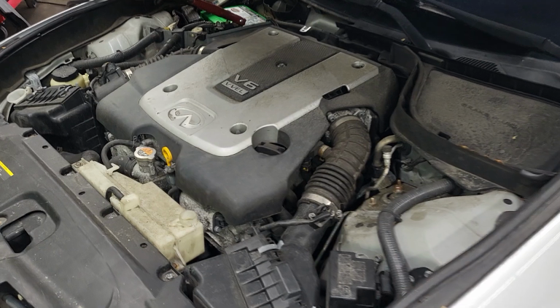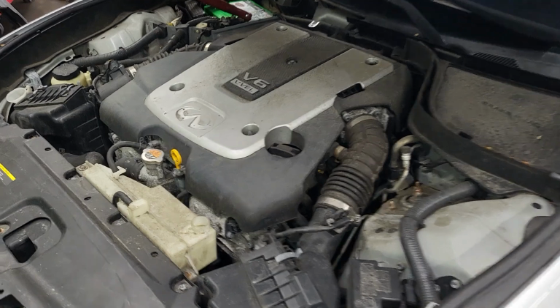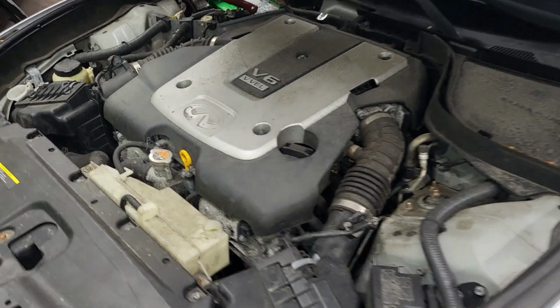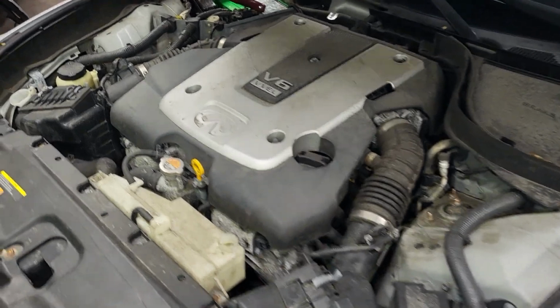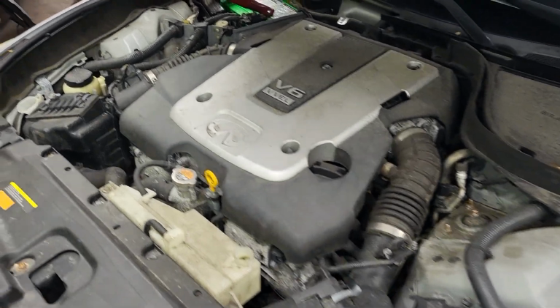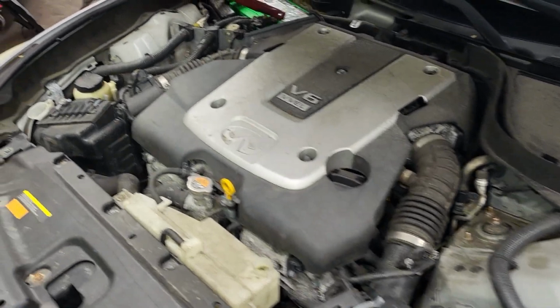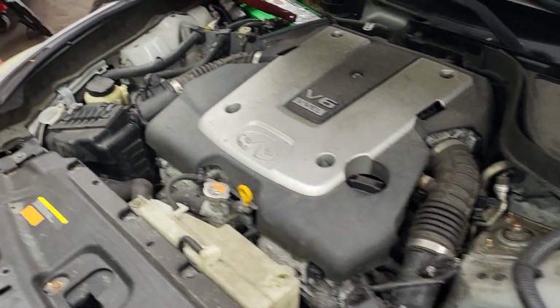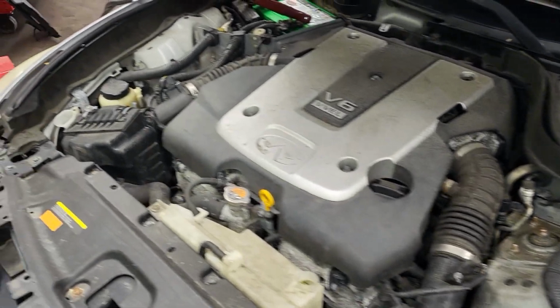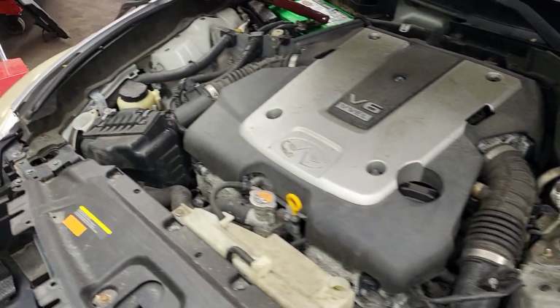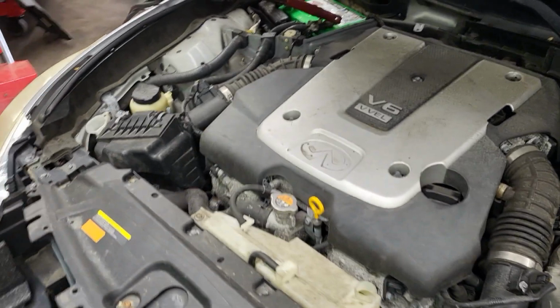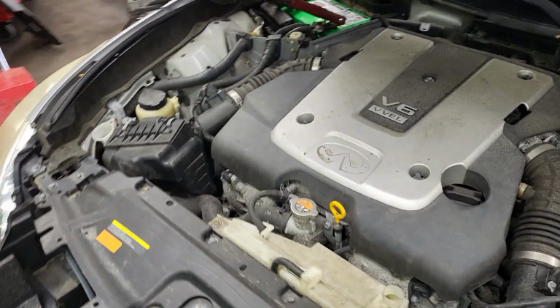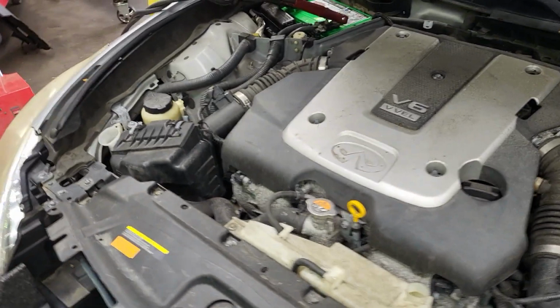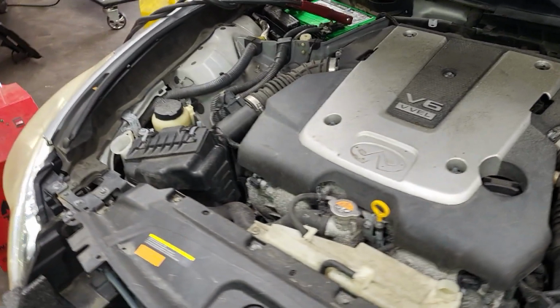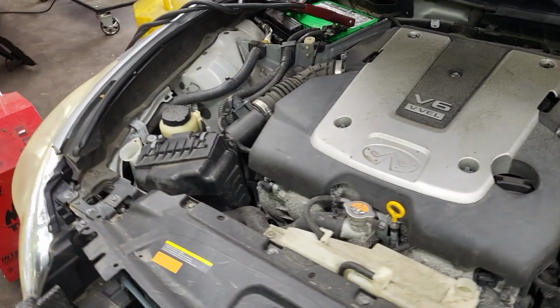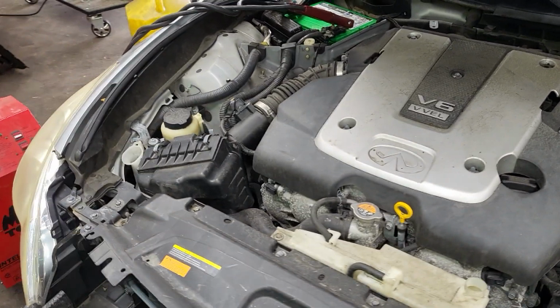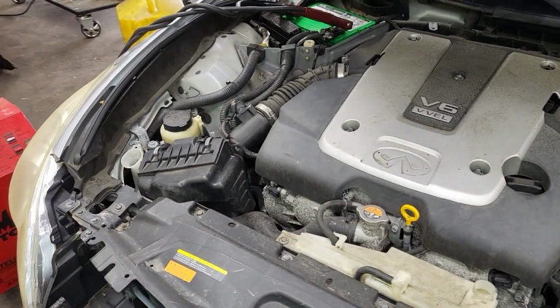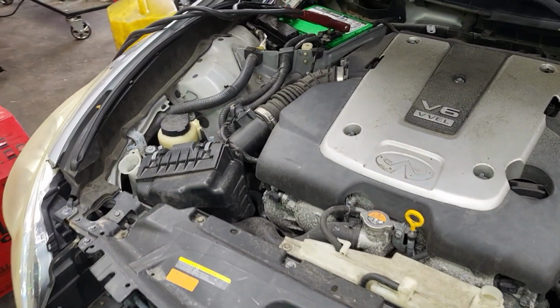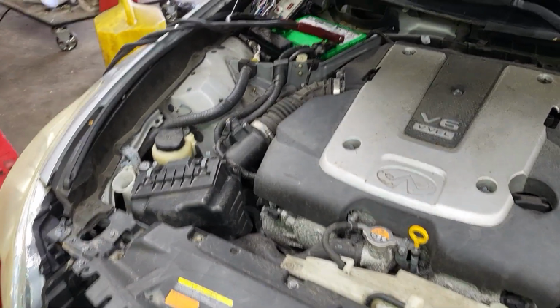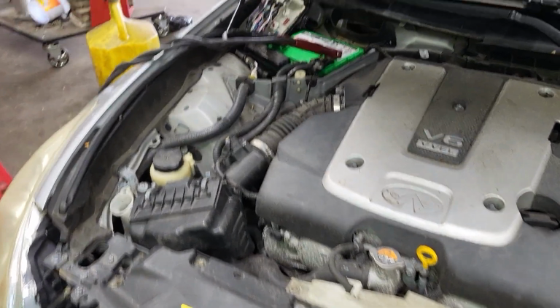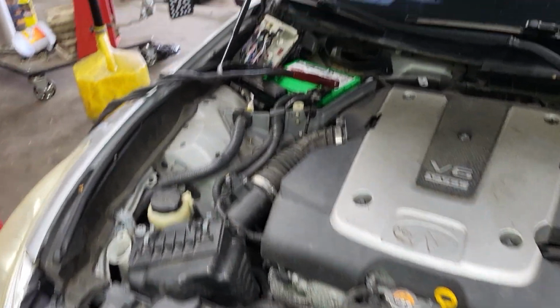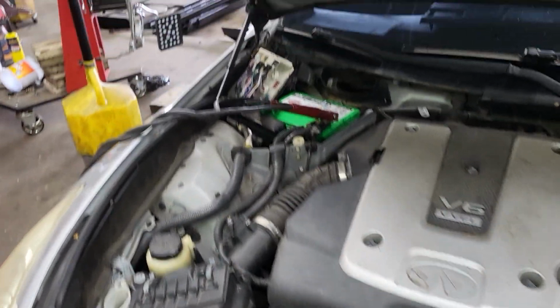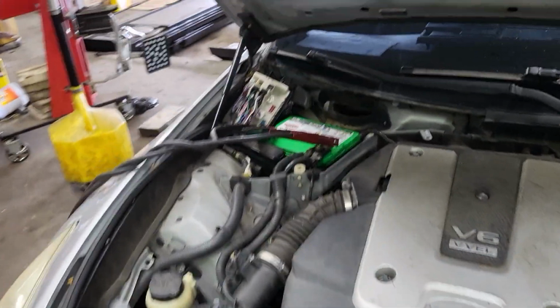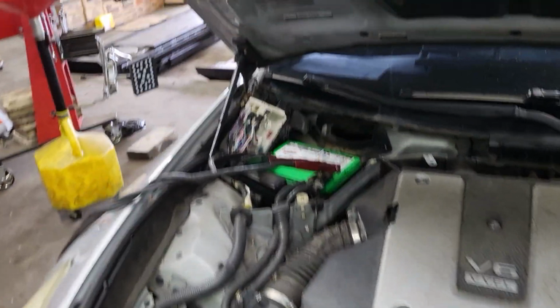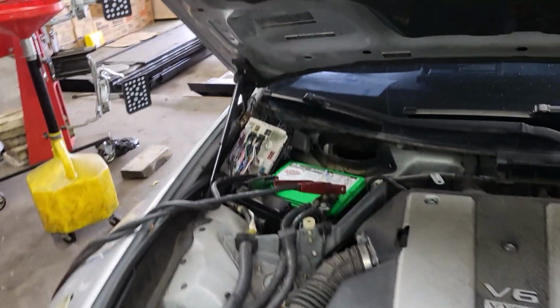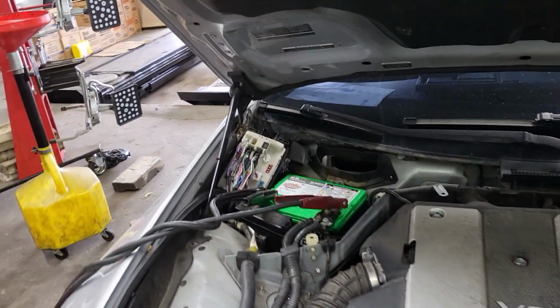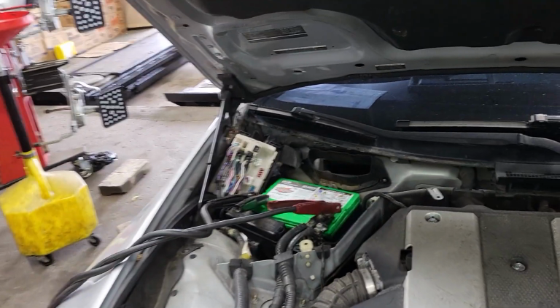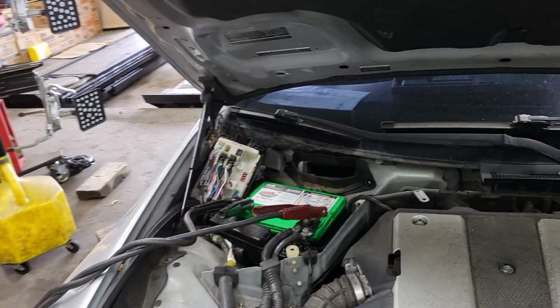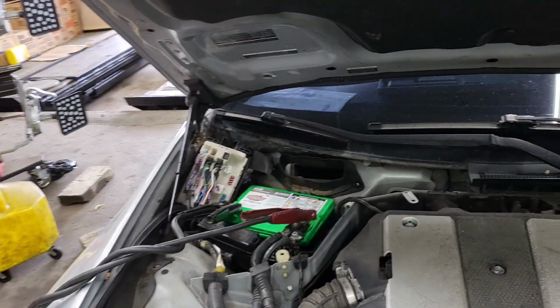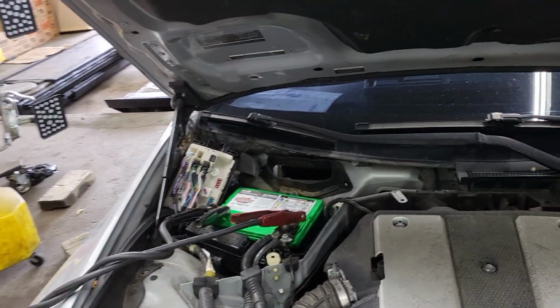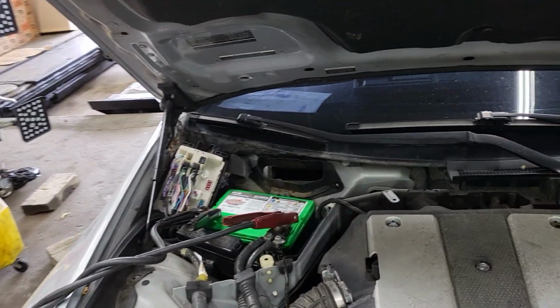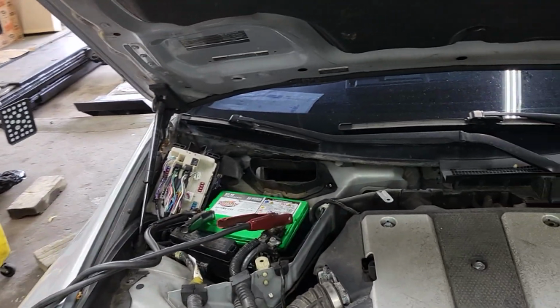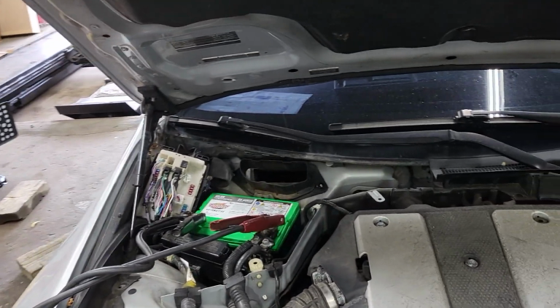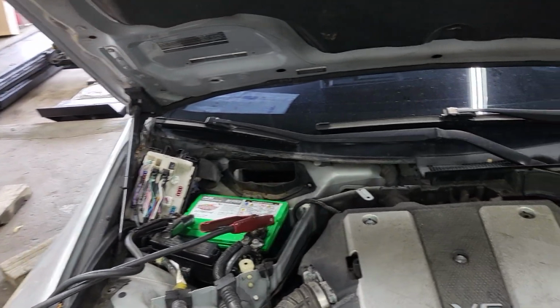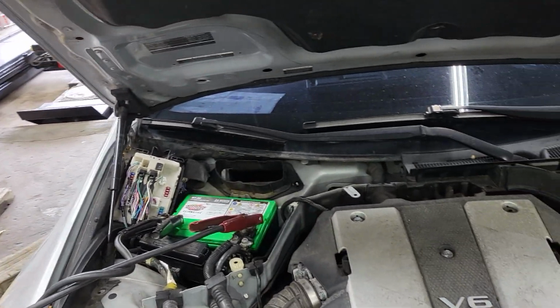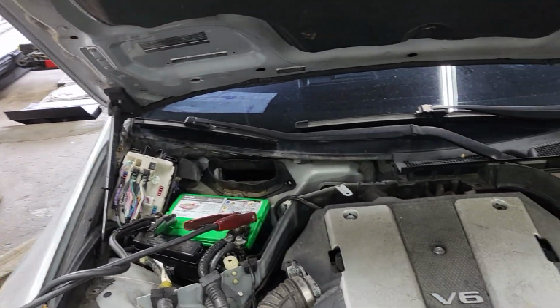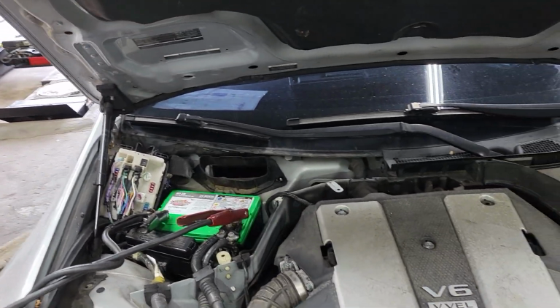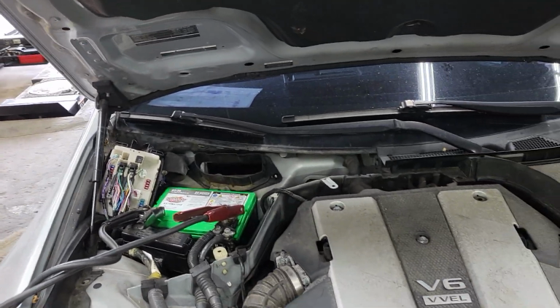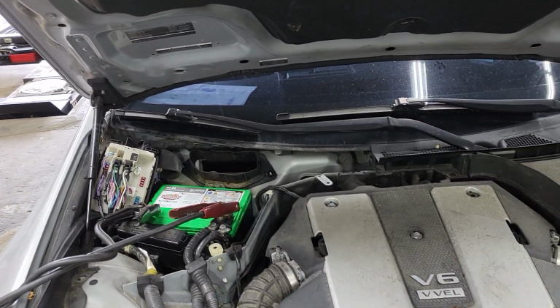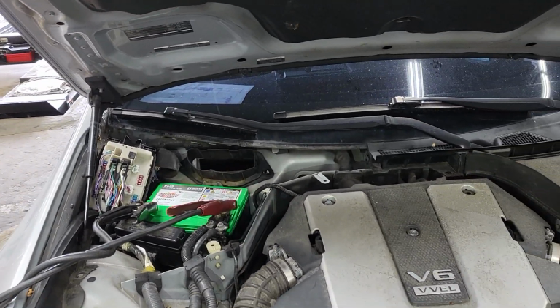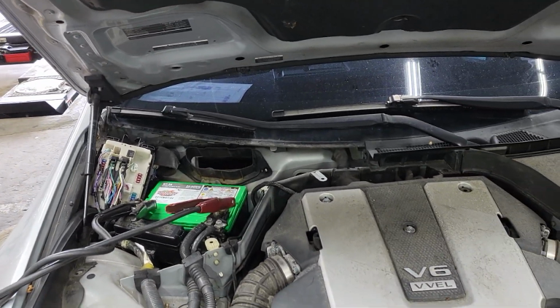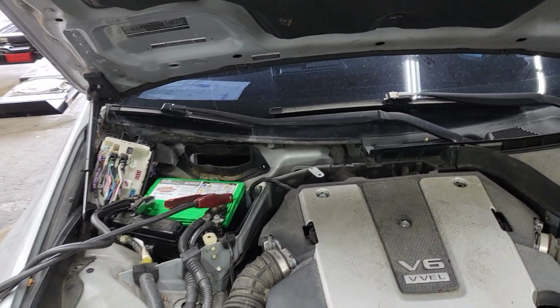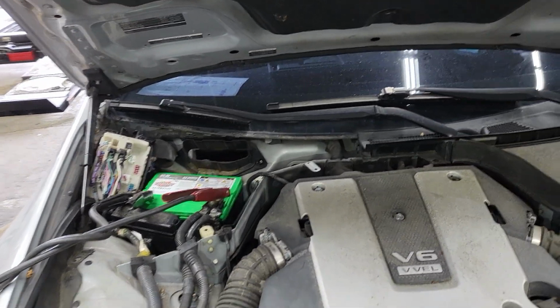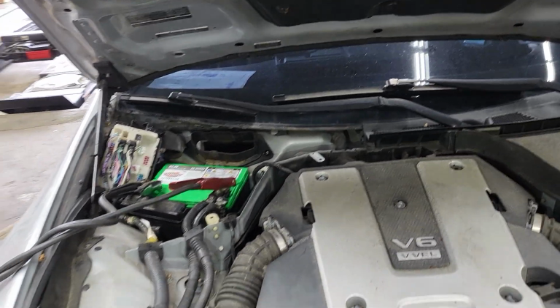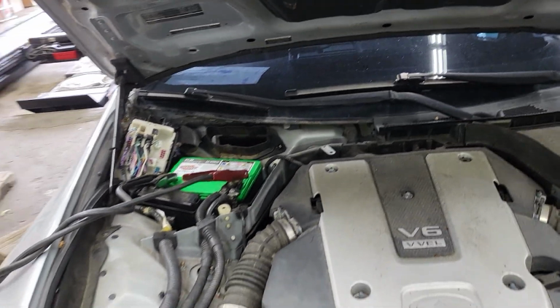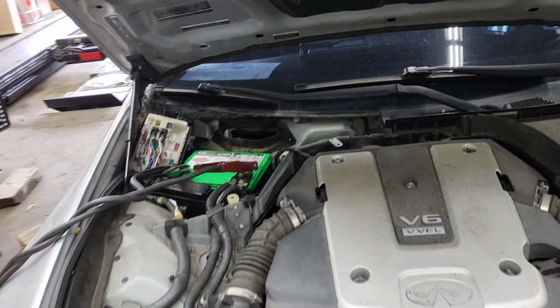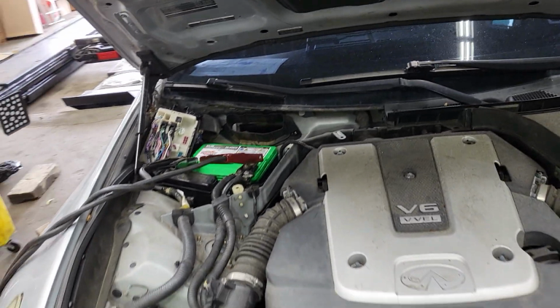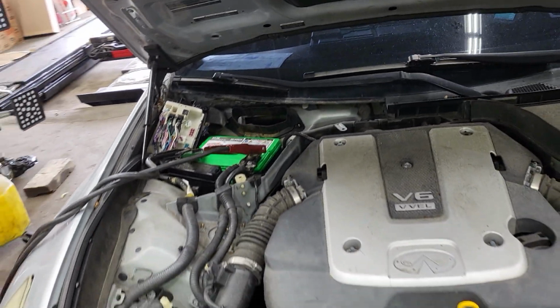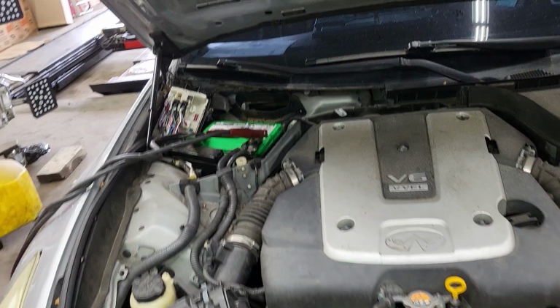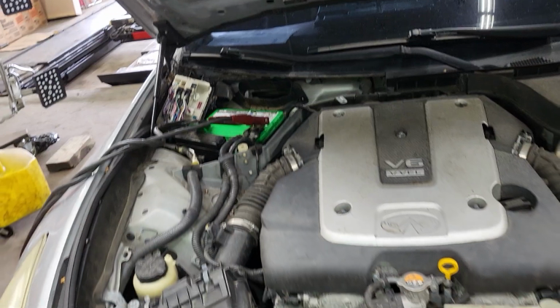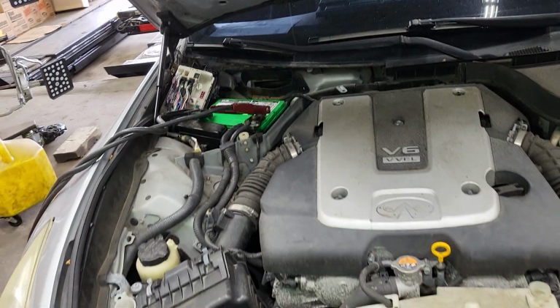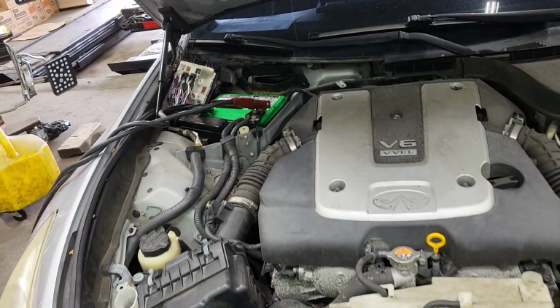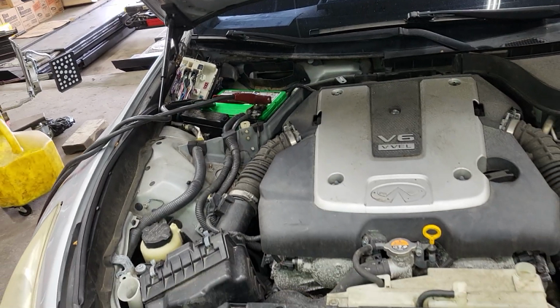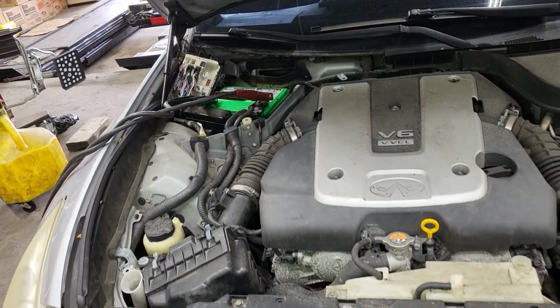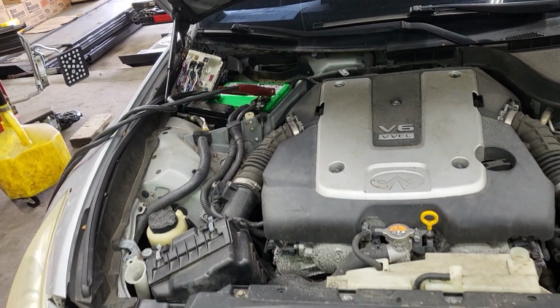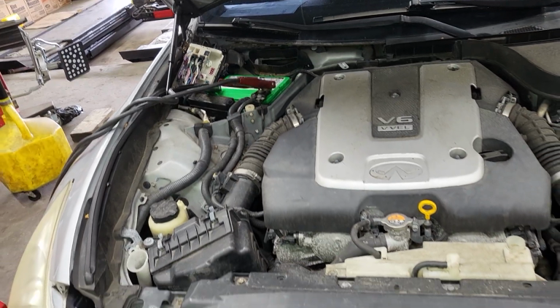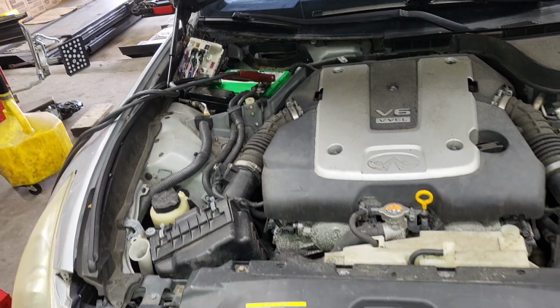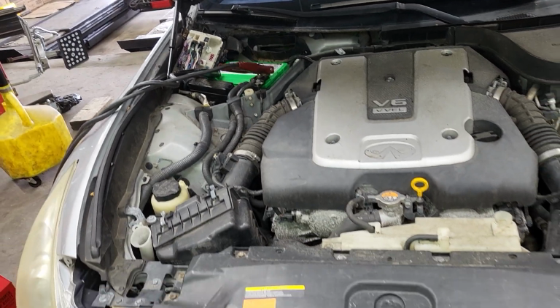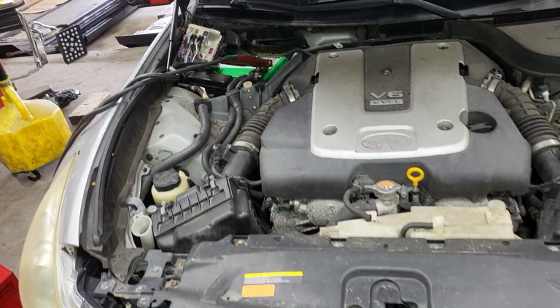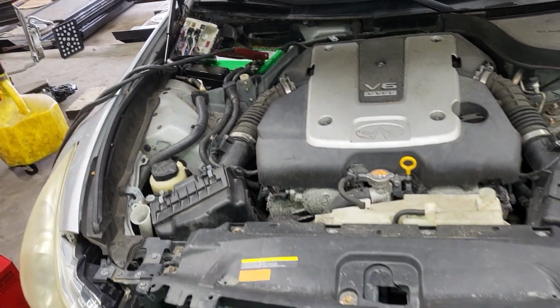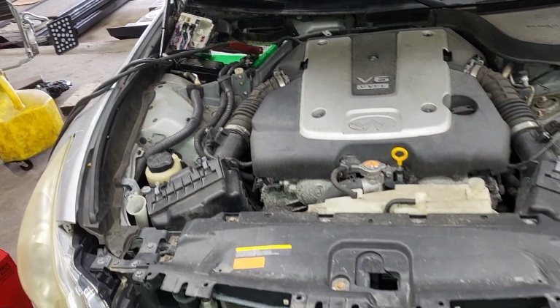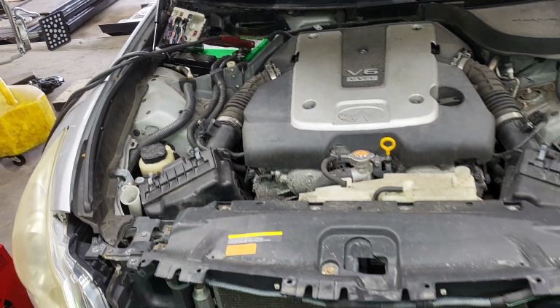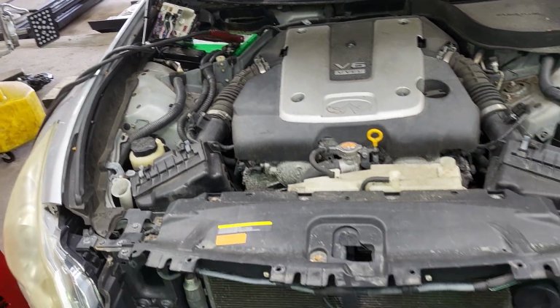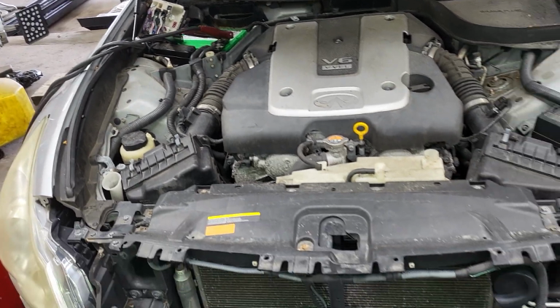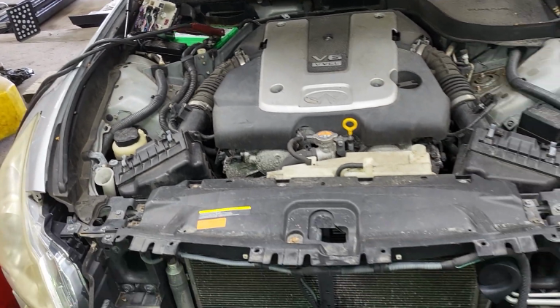Welcome to Best Car Fixes. This is Mohamed Harun Idris, with an Infiniti G35 2011.